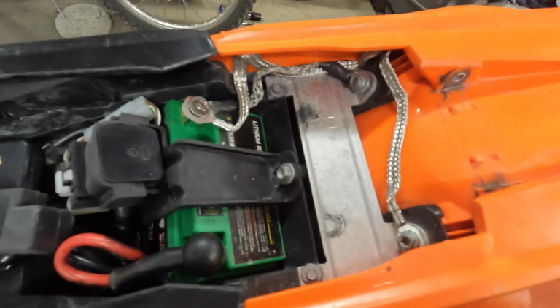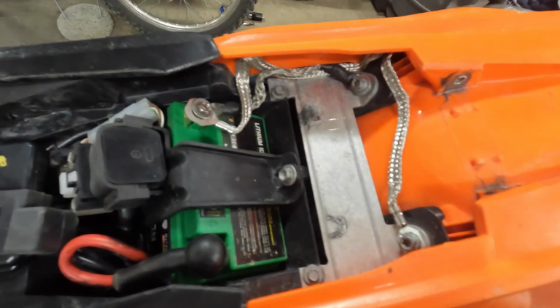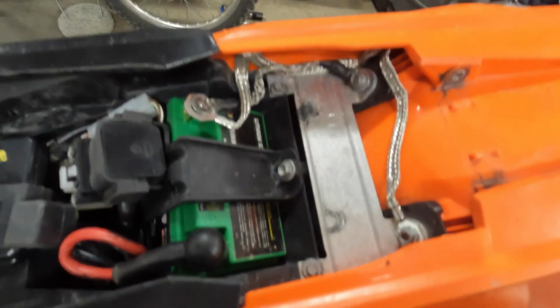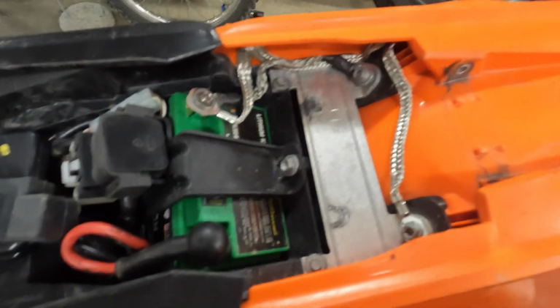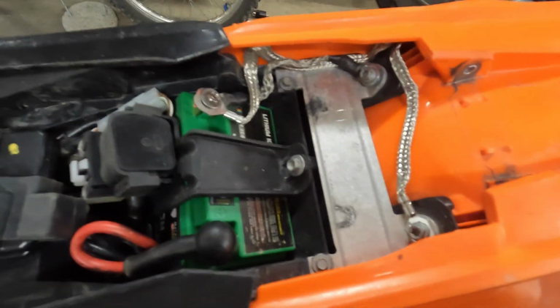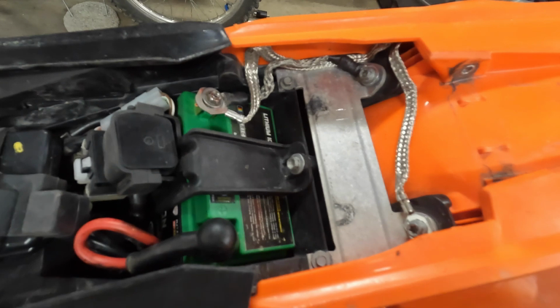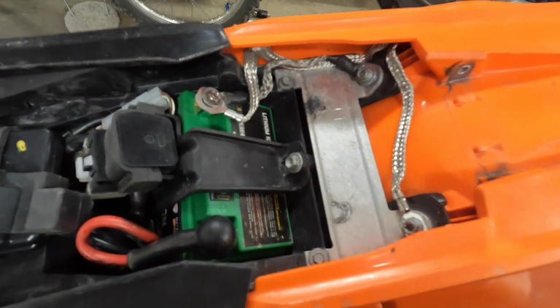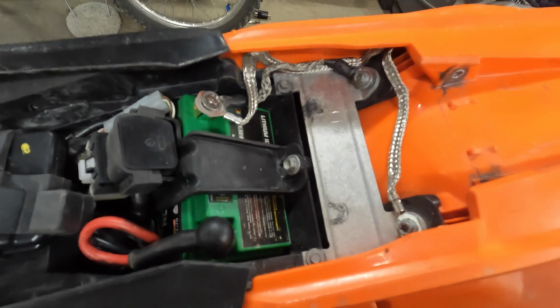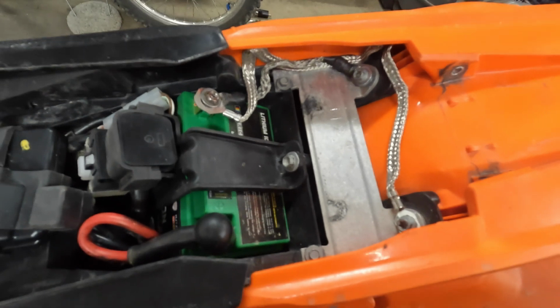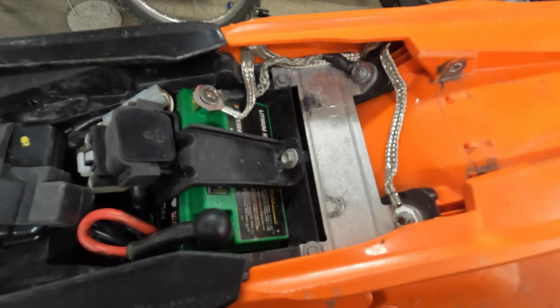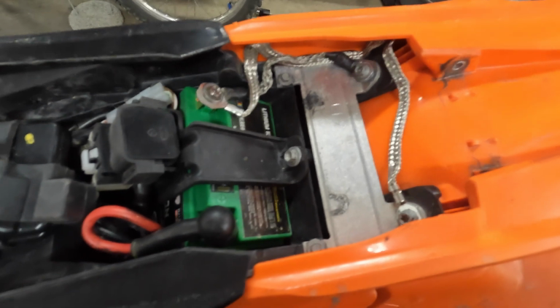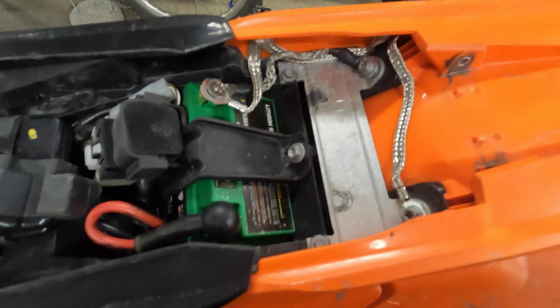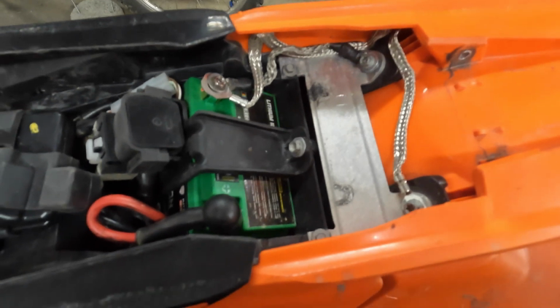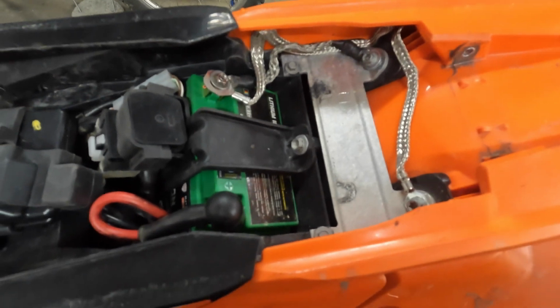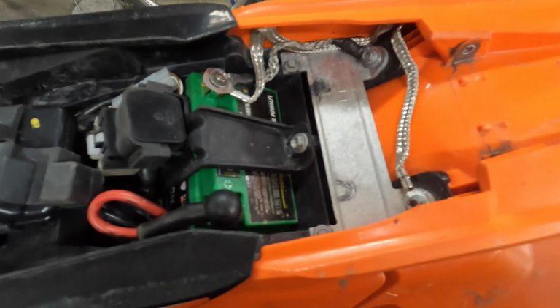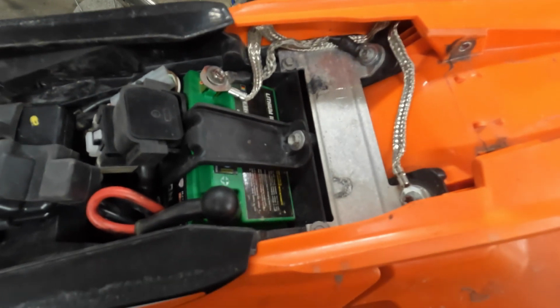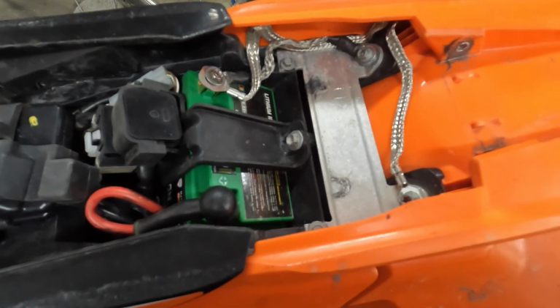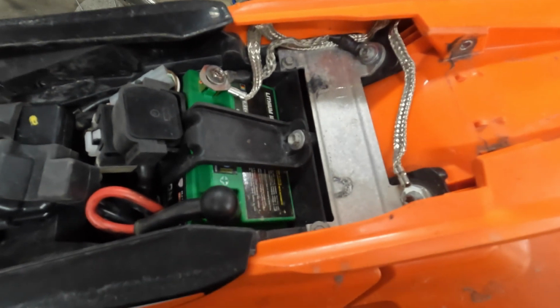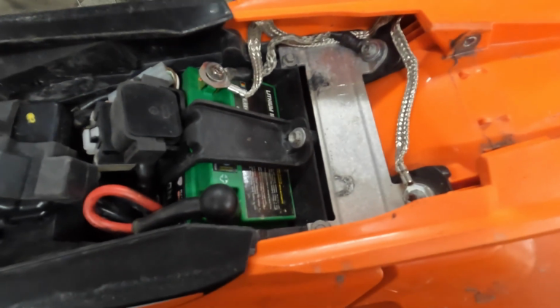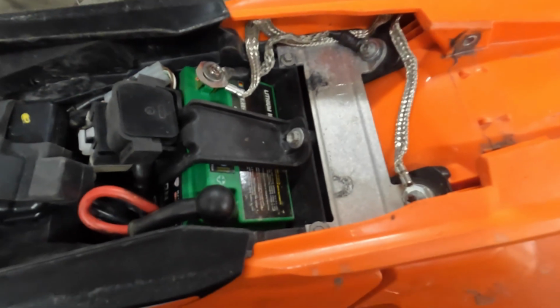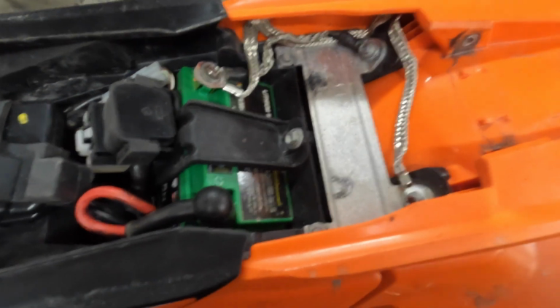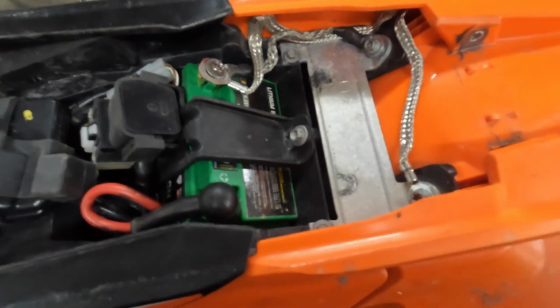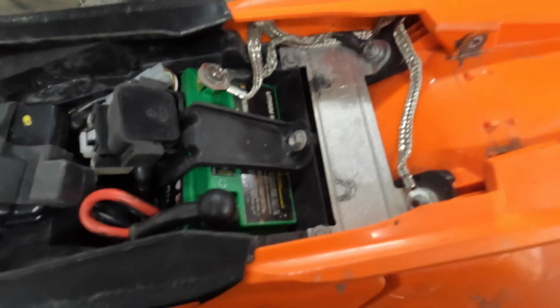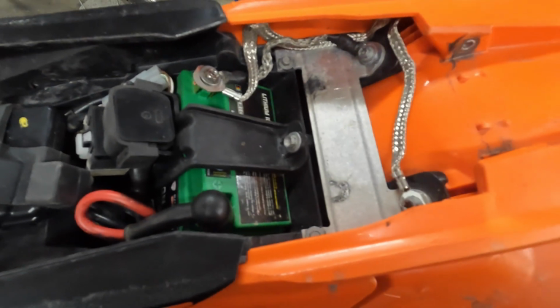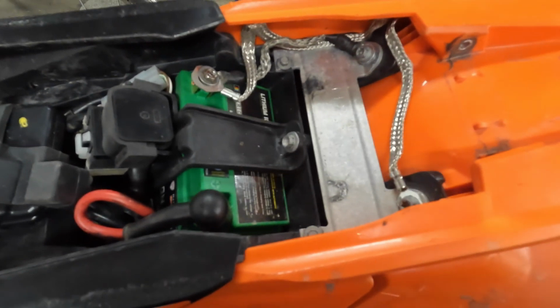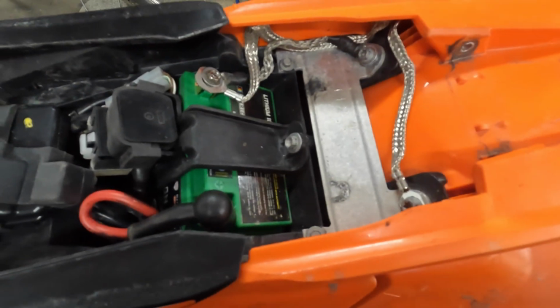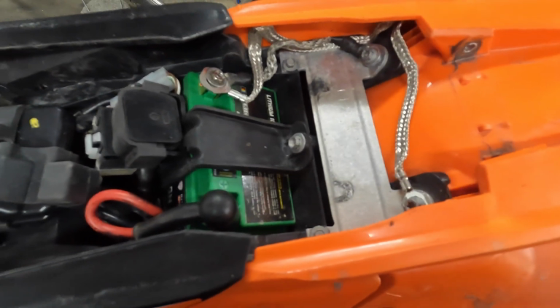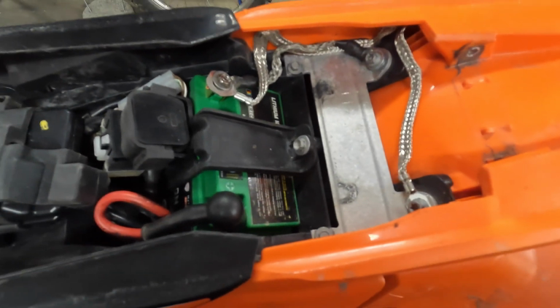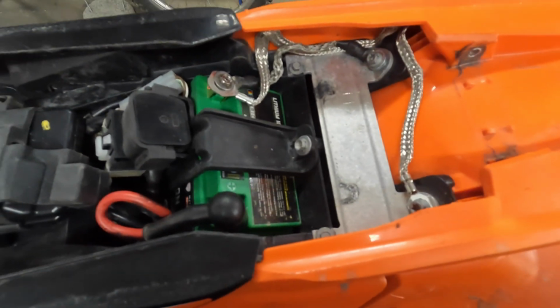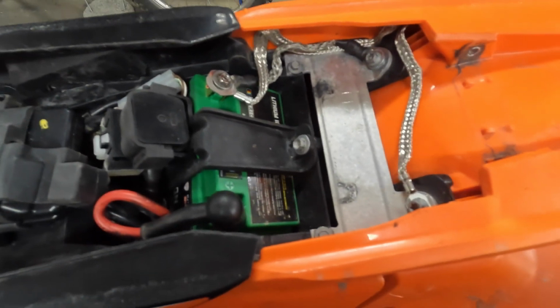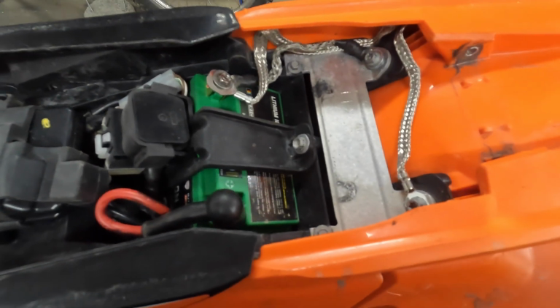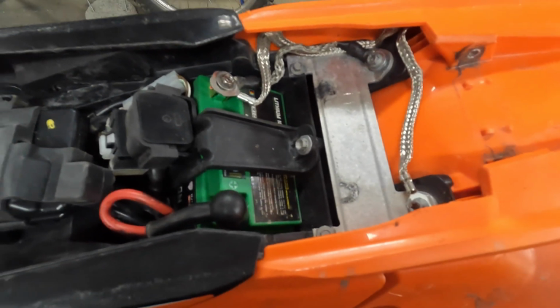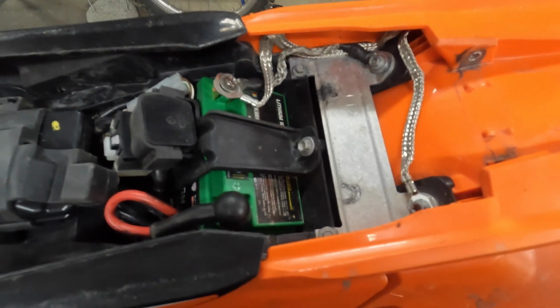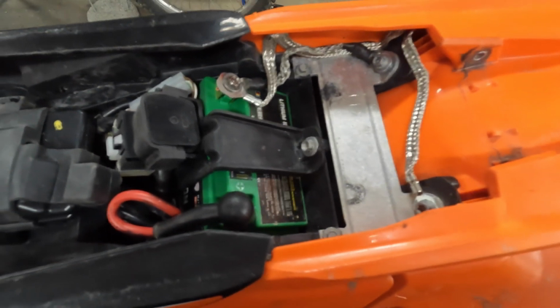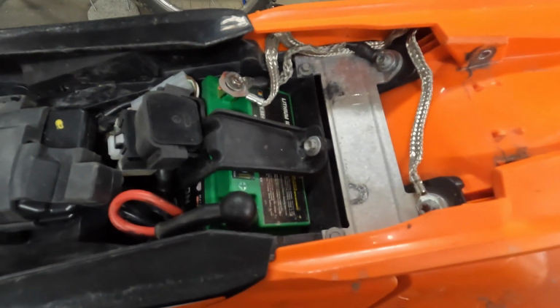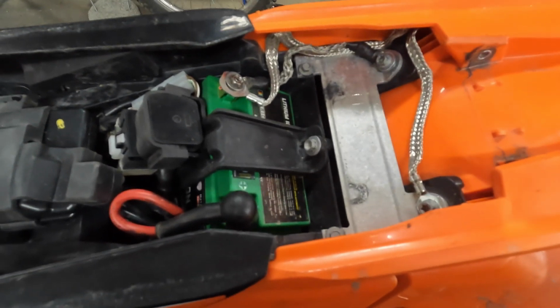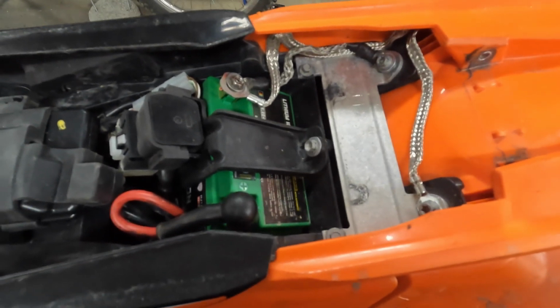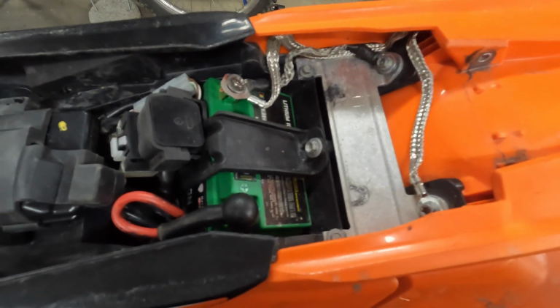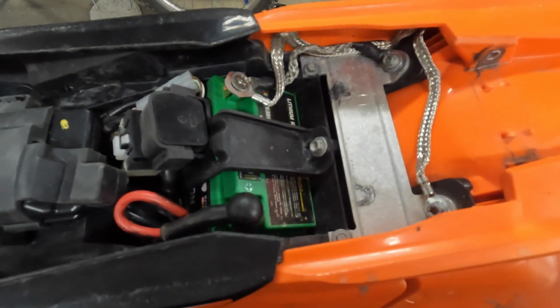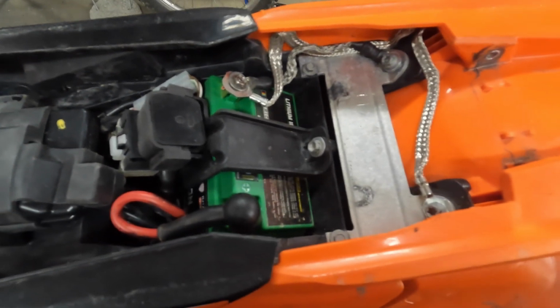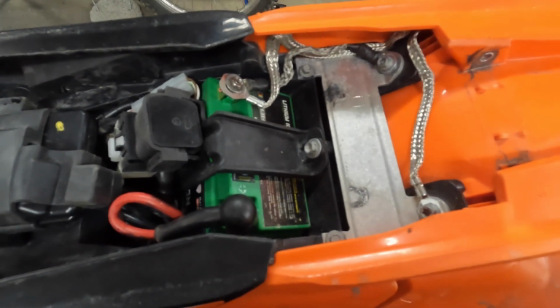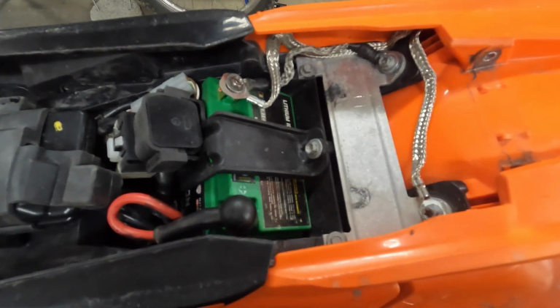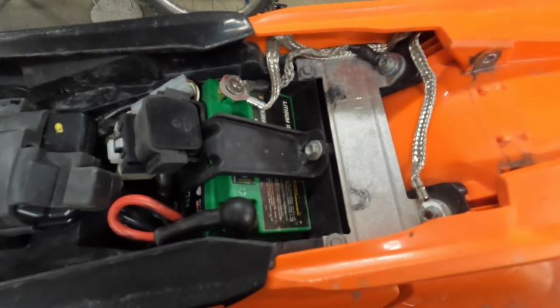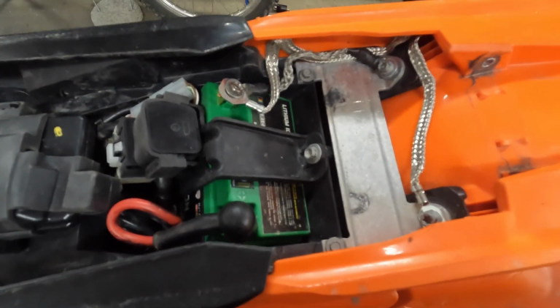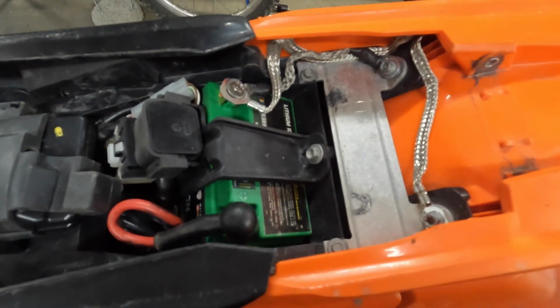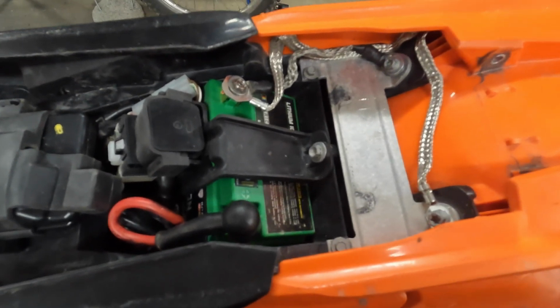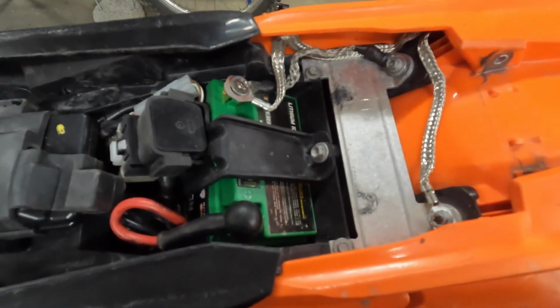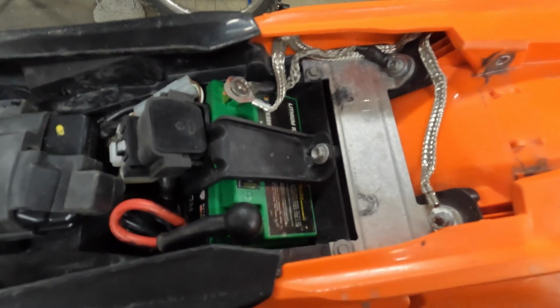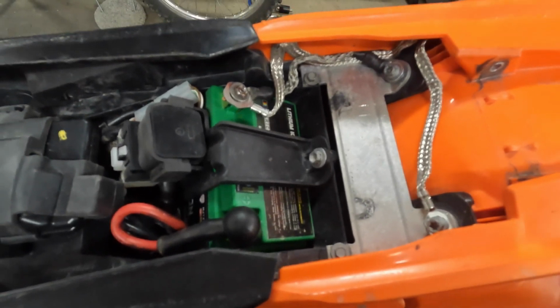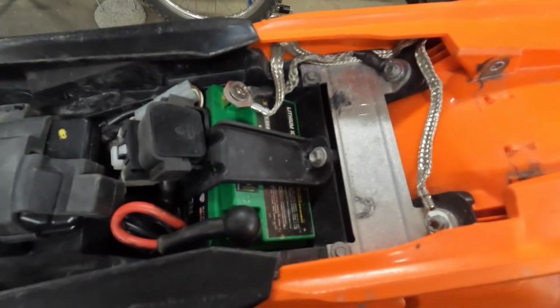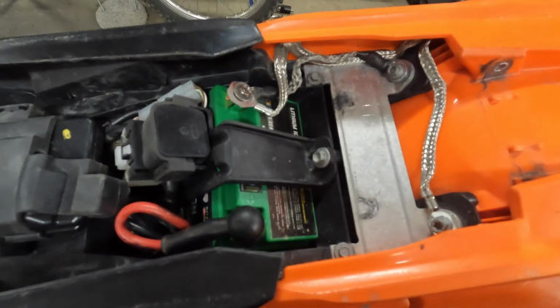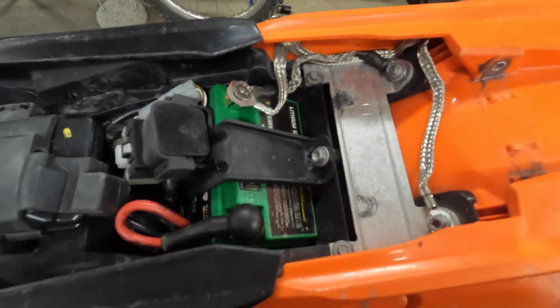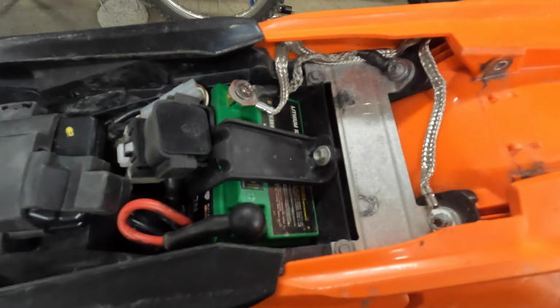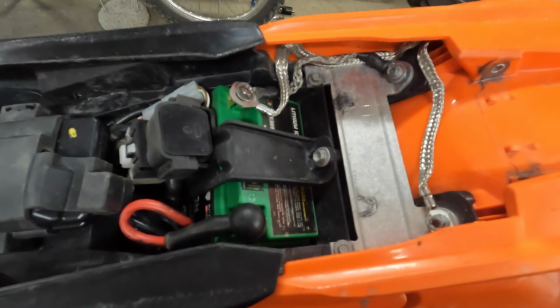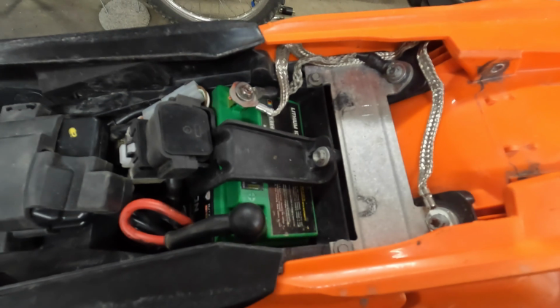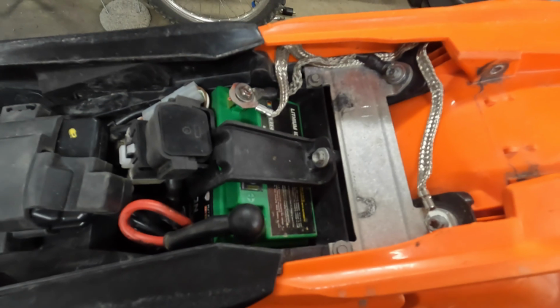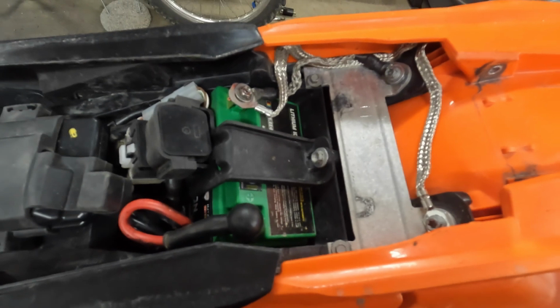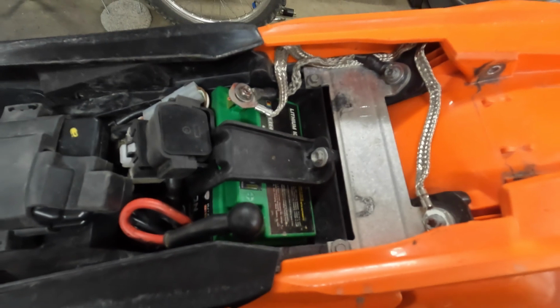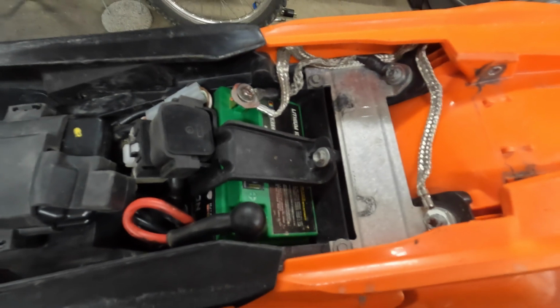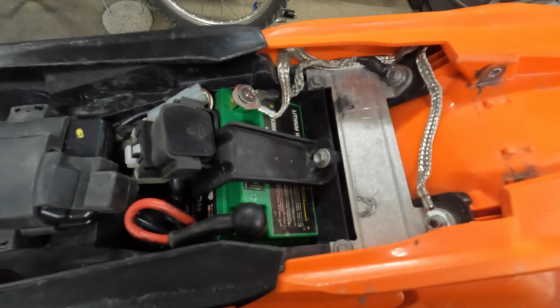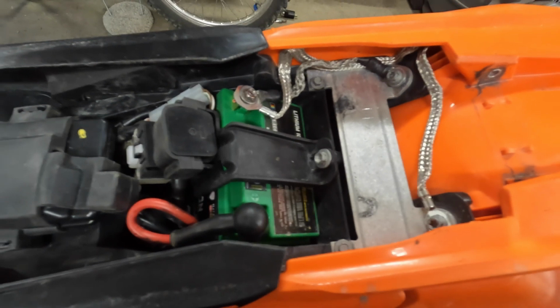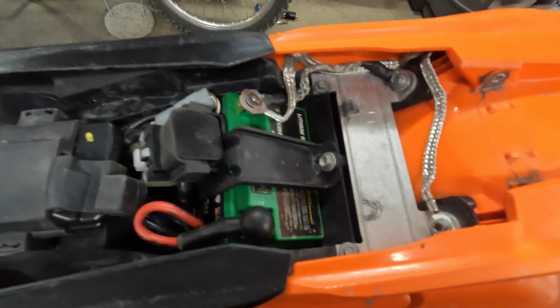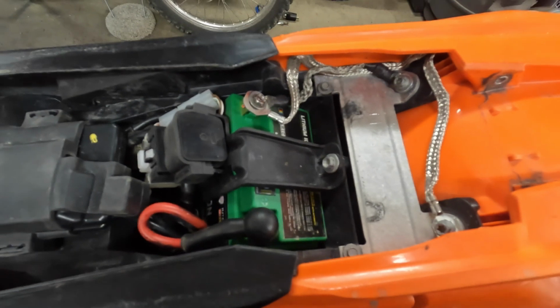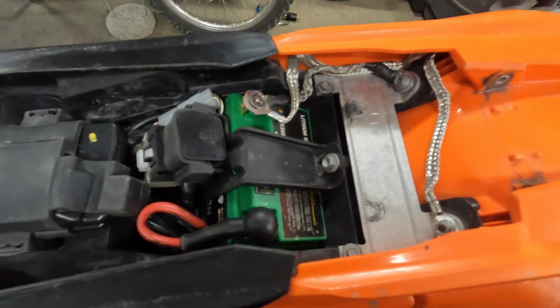Obviously we're going to disconnect the battery, because any time you're working on the electrical system and you've got the fuel tank off, it's a good idea to disconnect that battery.